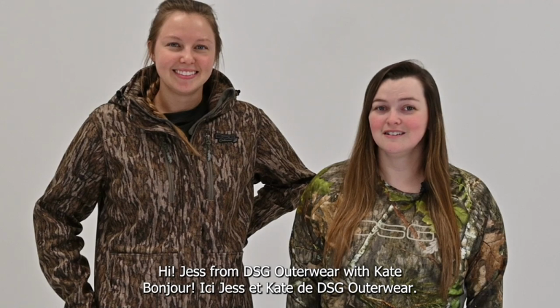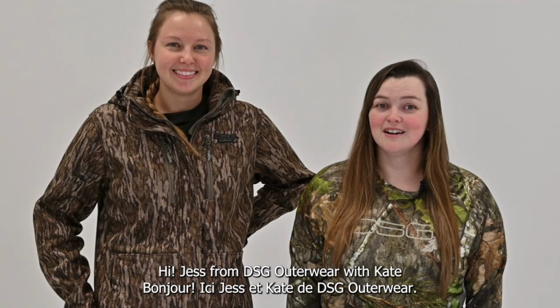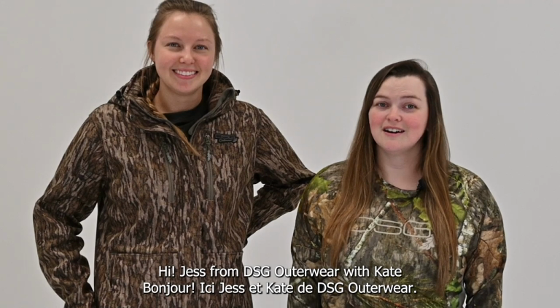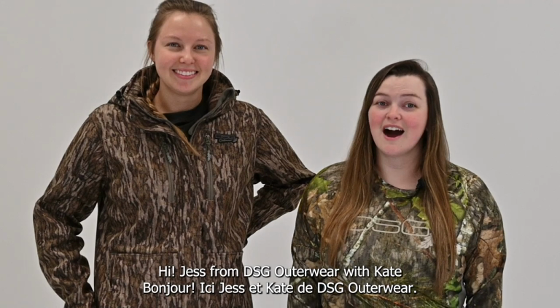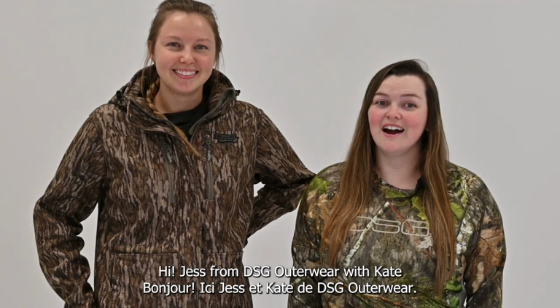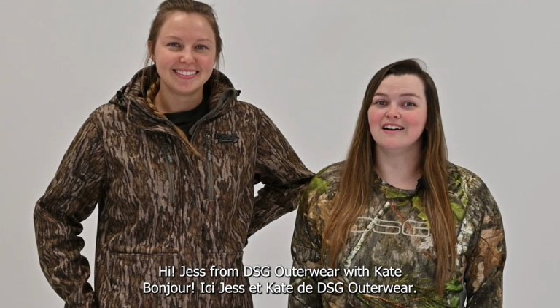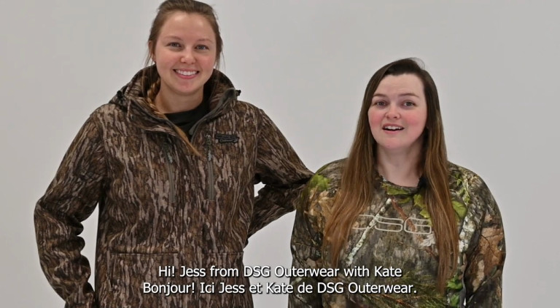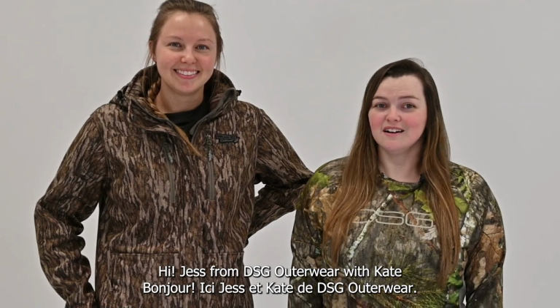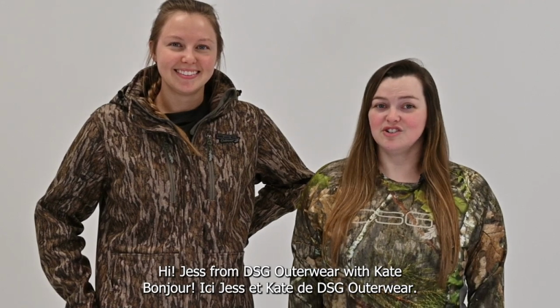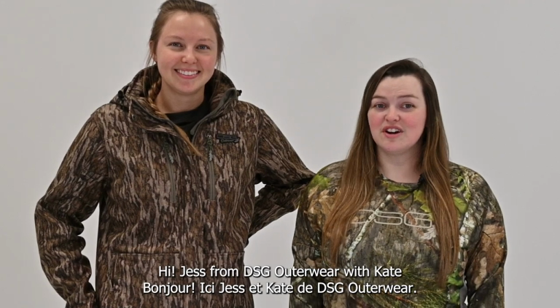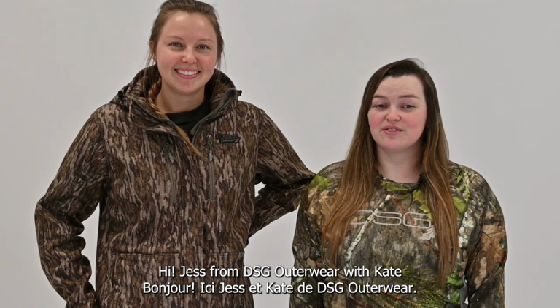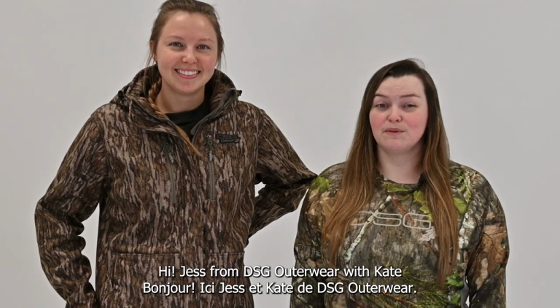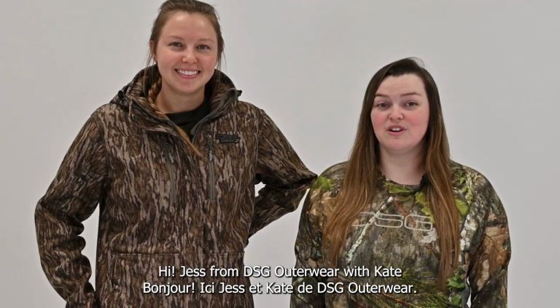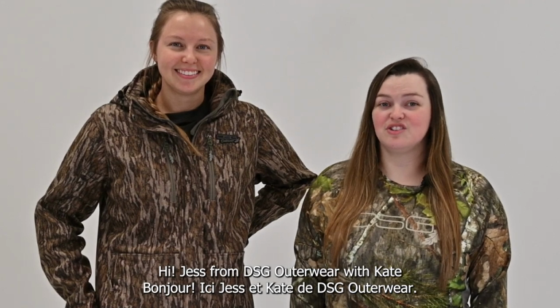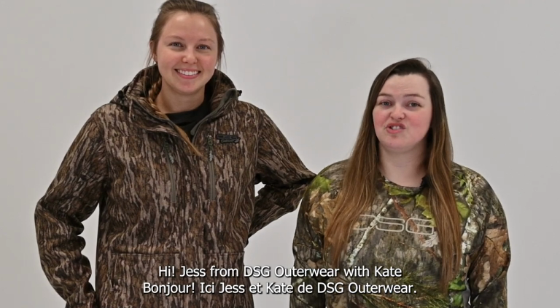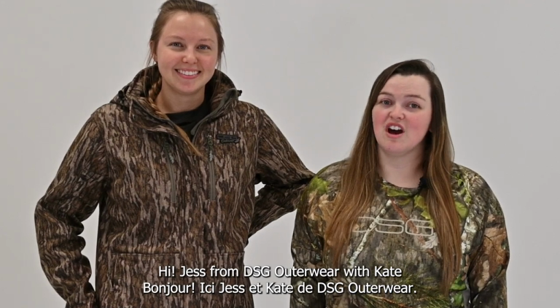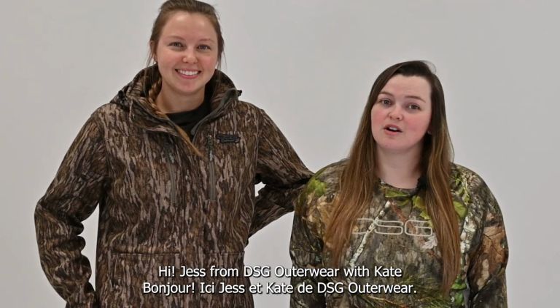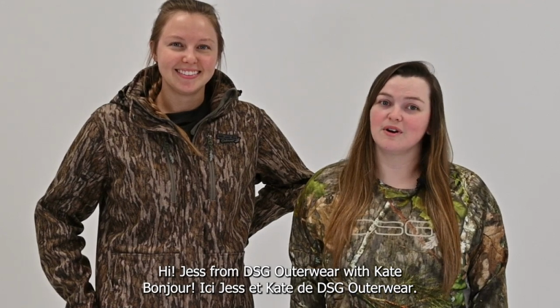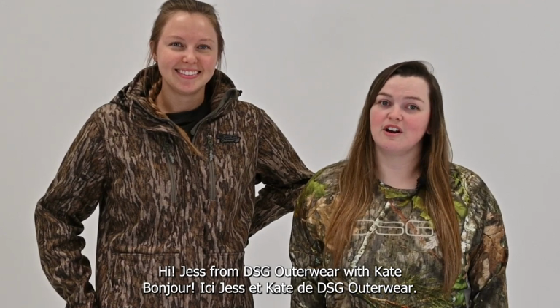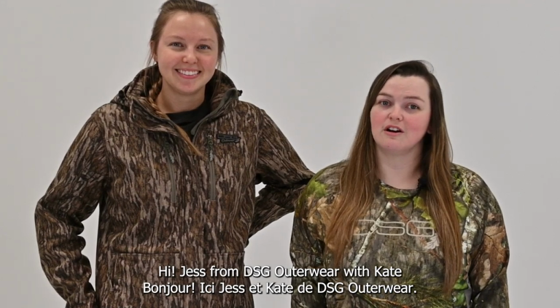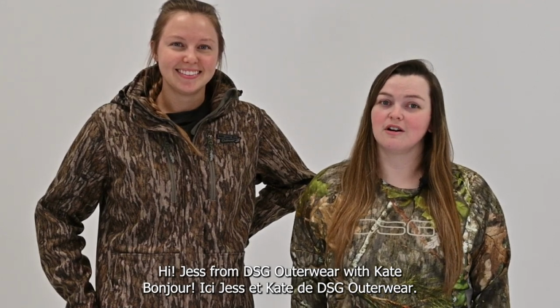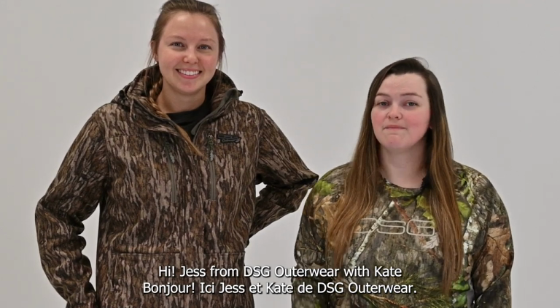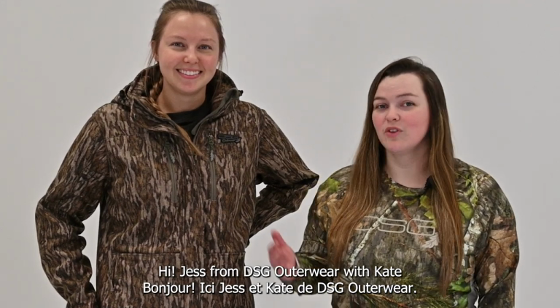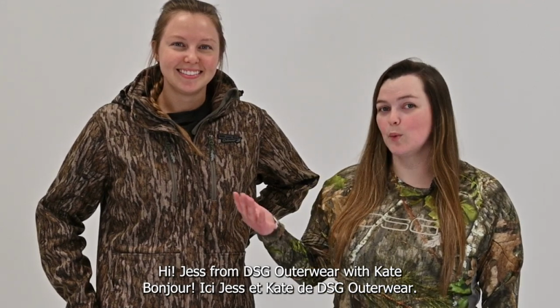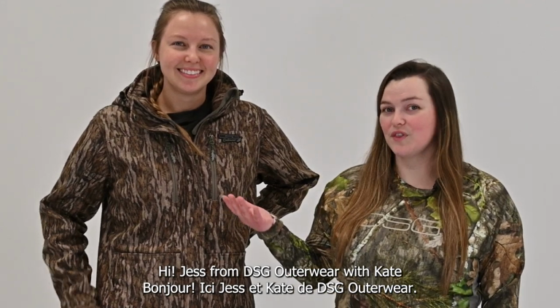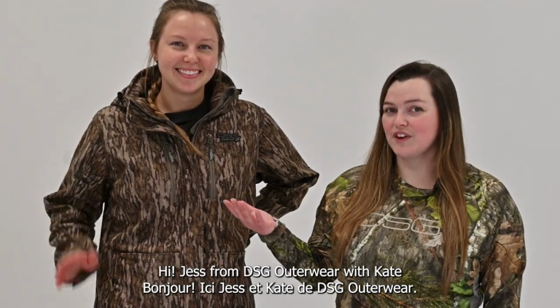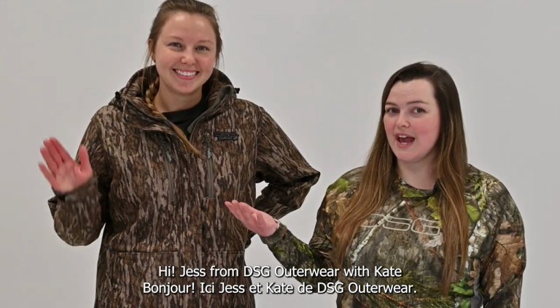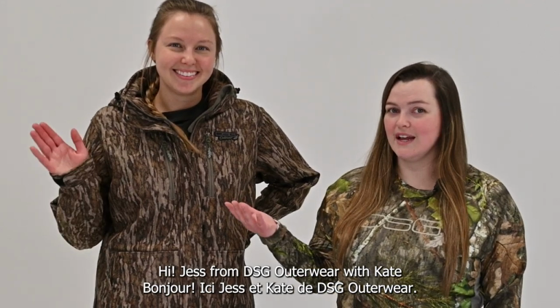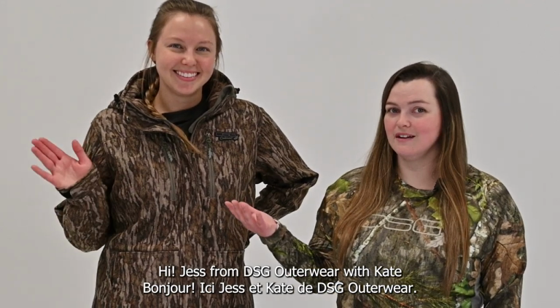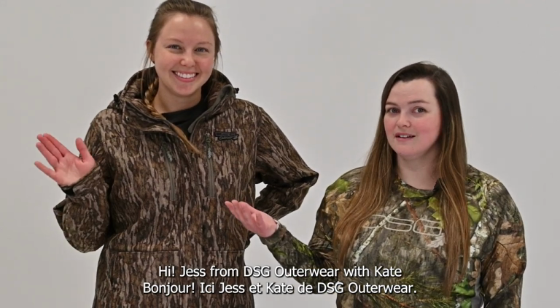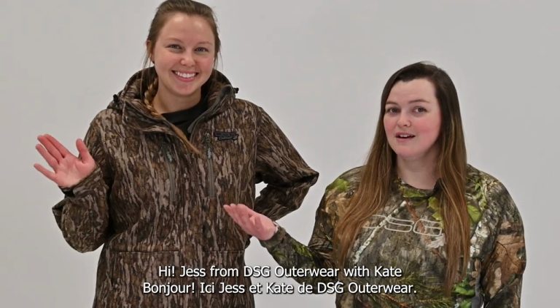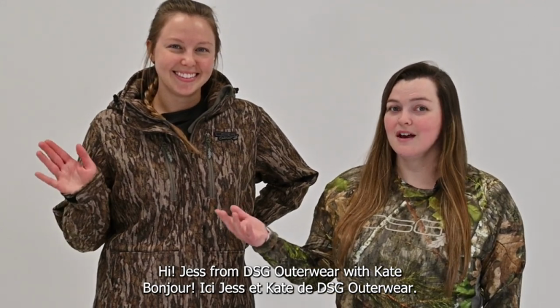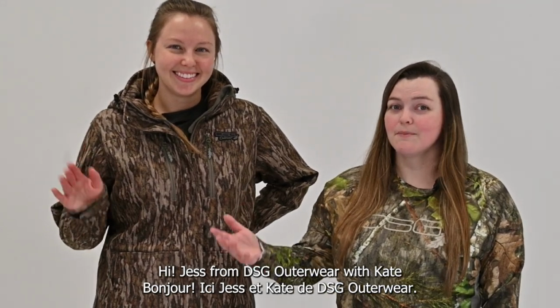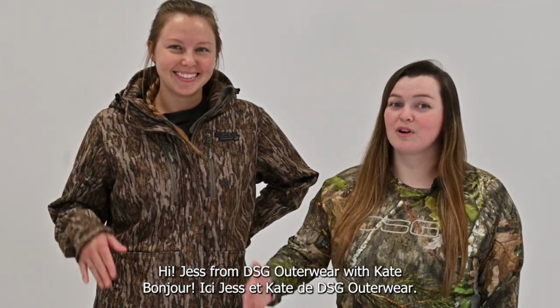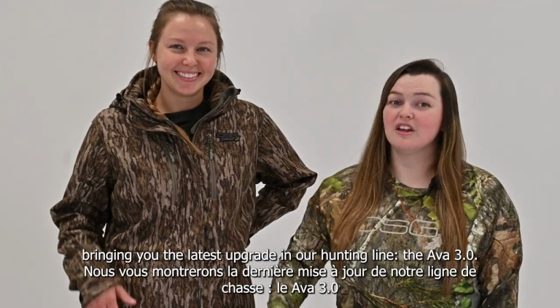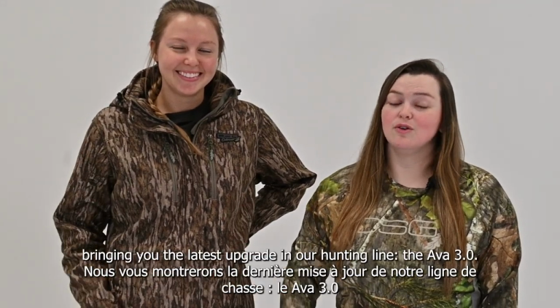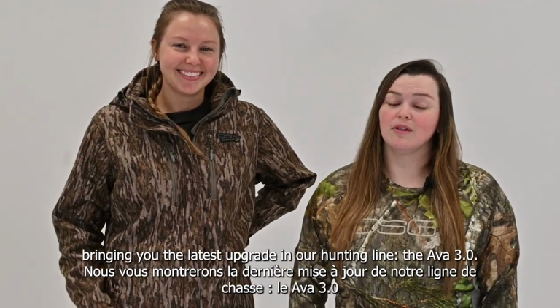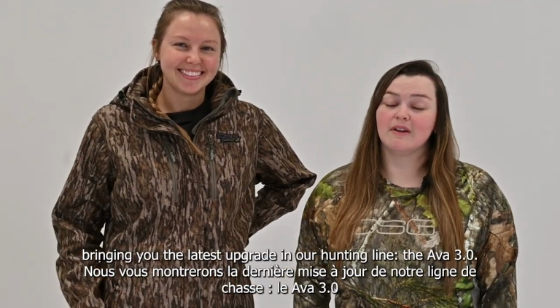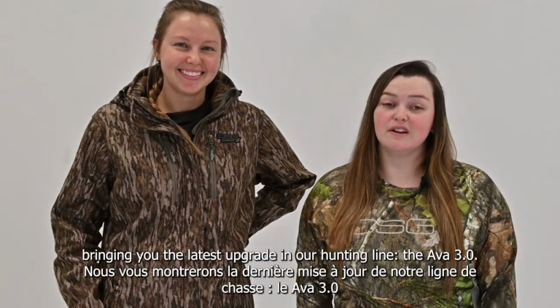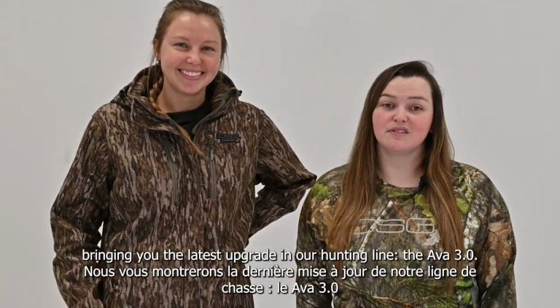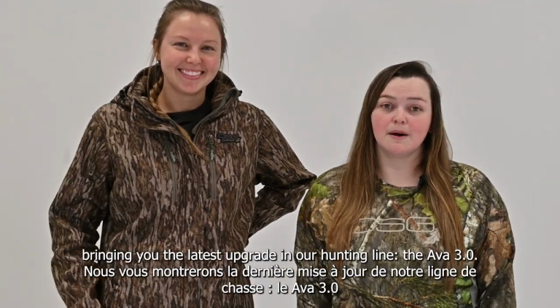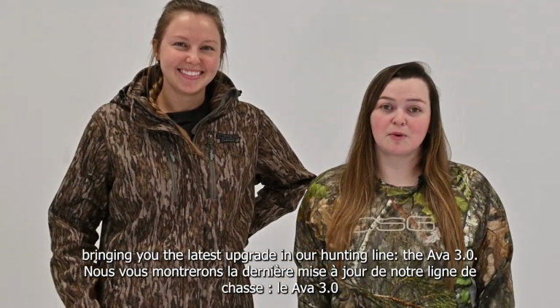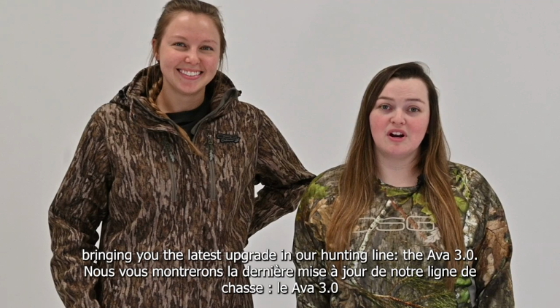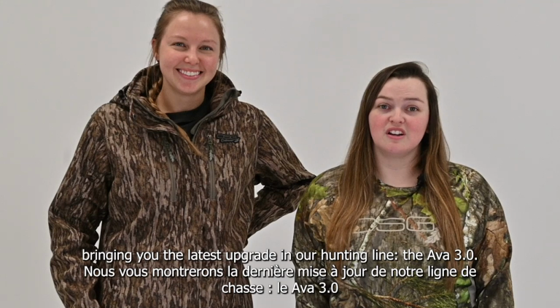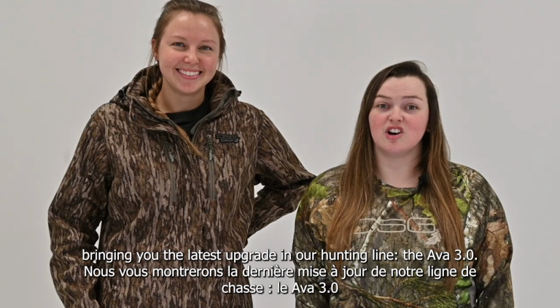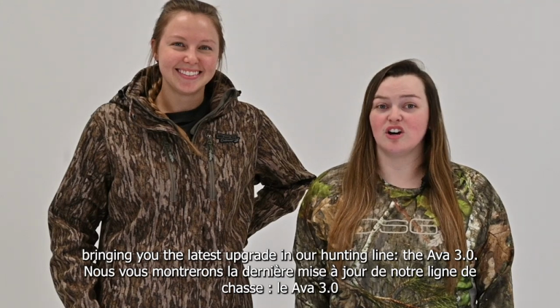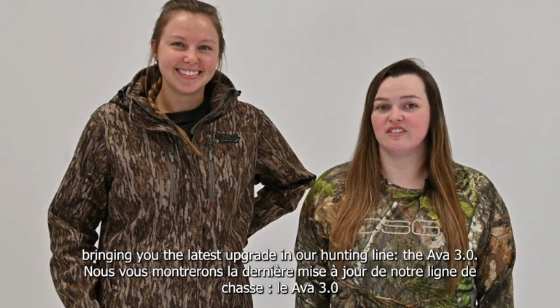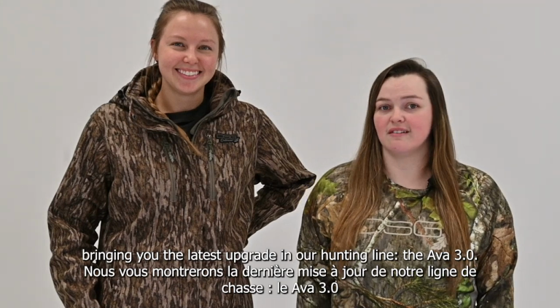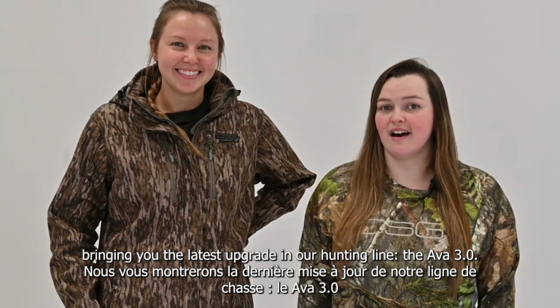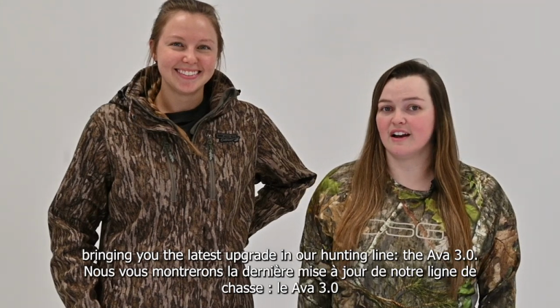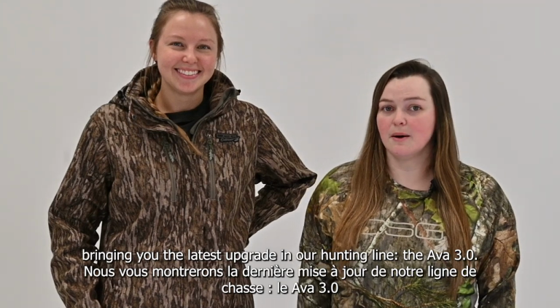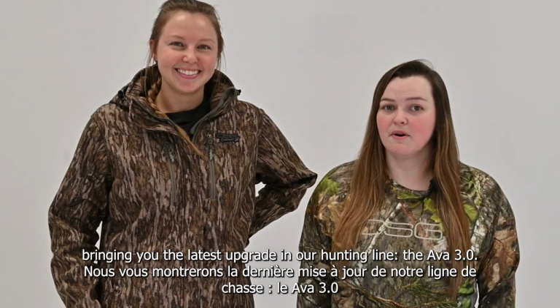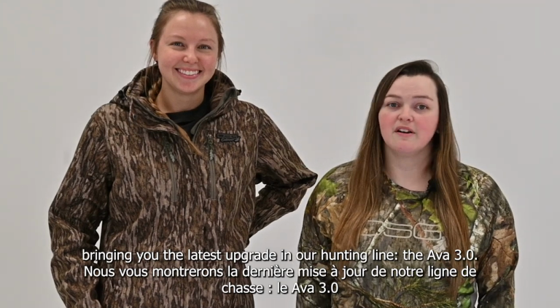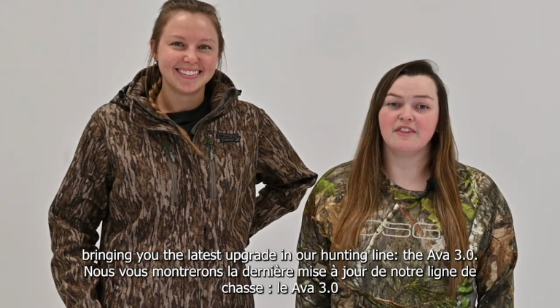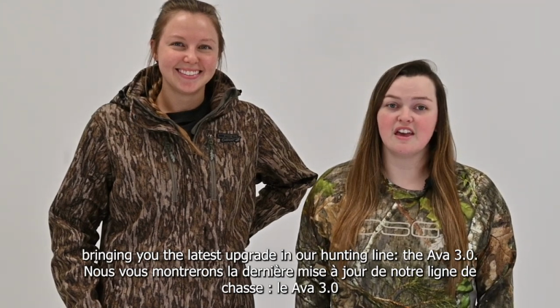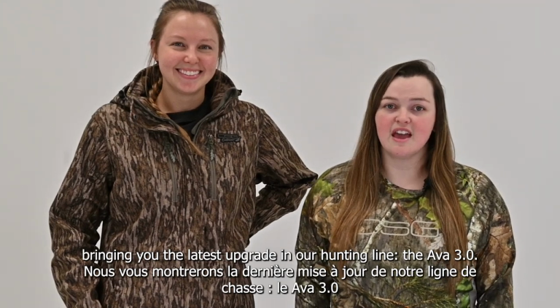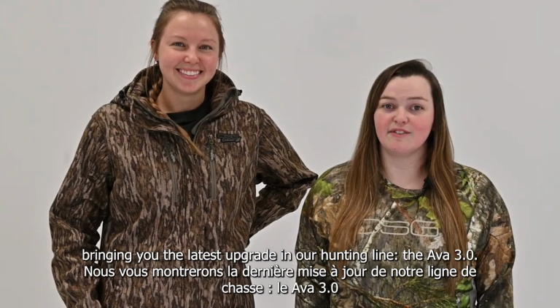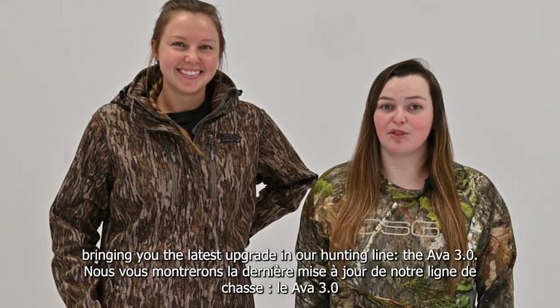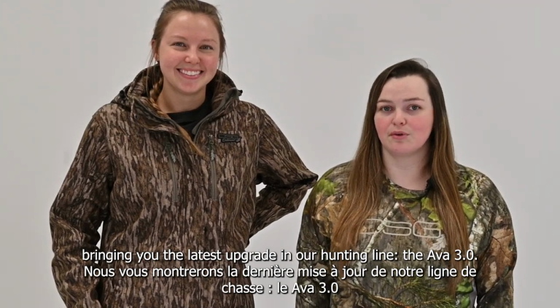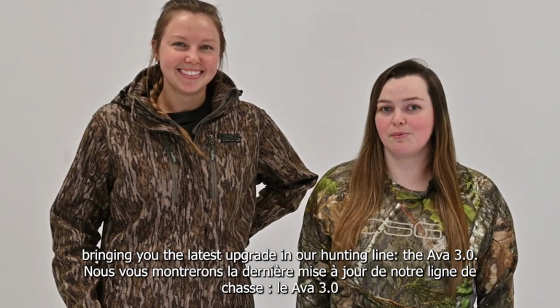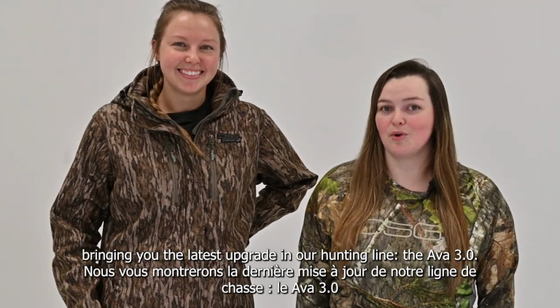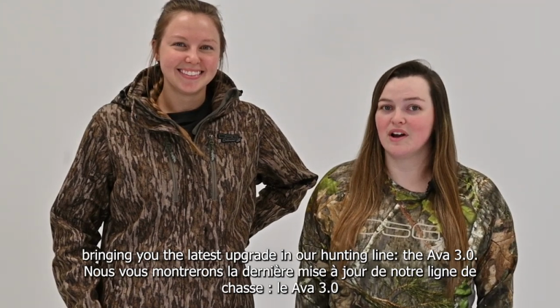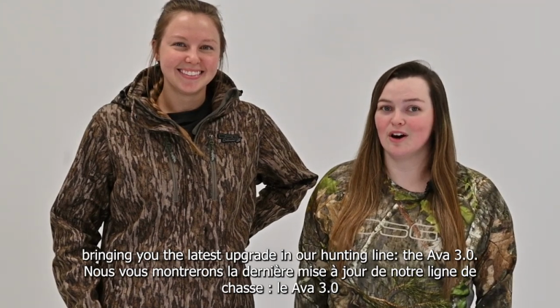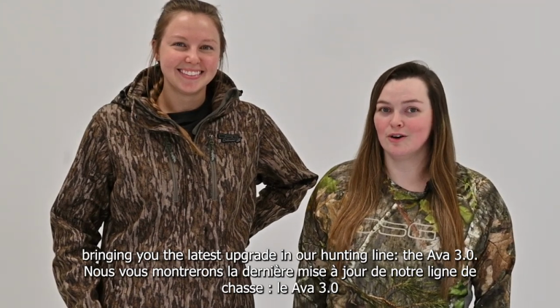Hi, Jess from DSG Outfitters here, with Kate, bringing you the latest upgrade in our hunting lineup, the AVA 3.0.